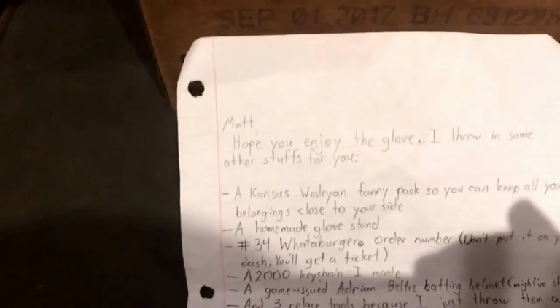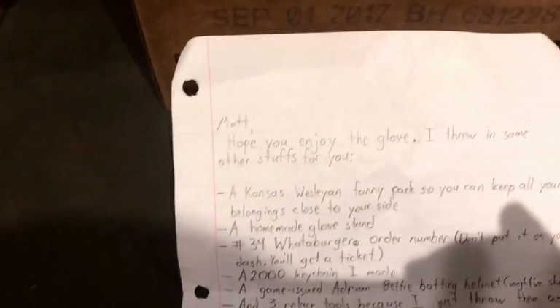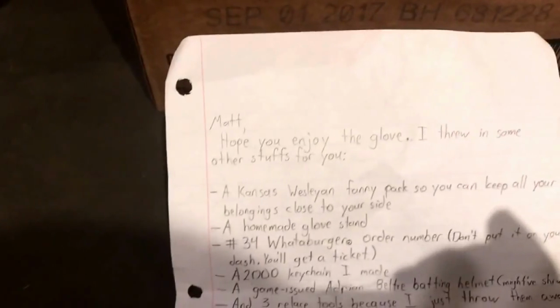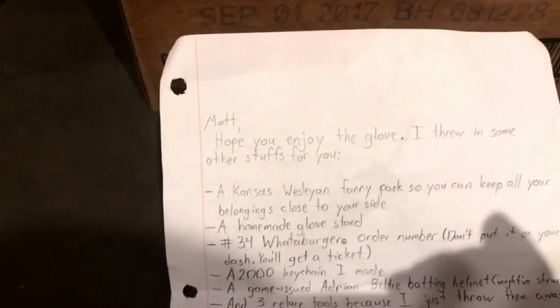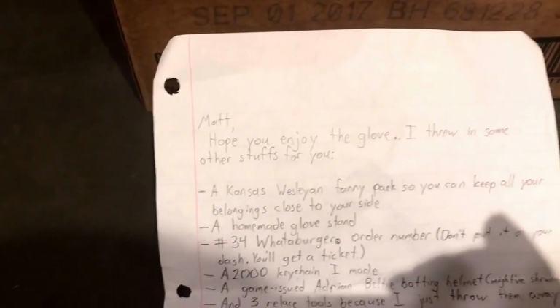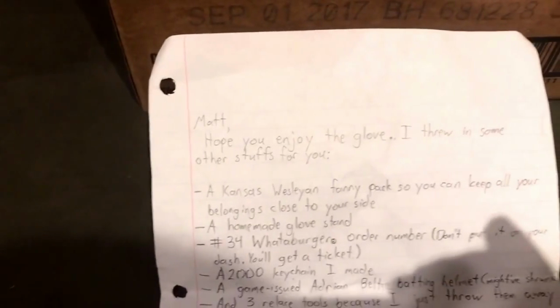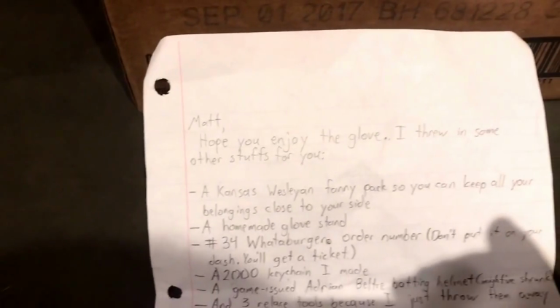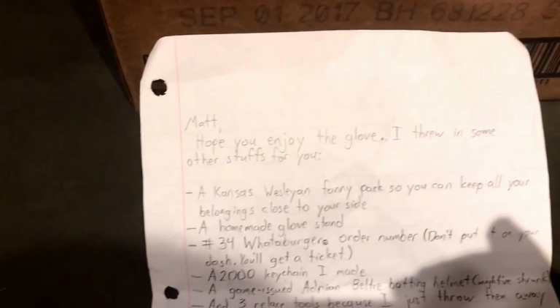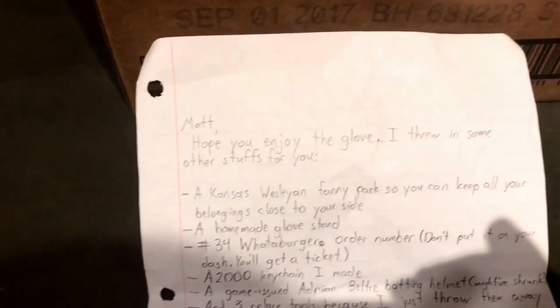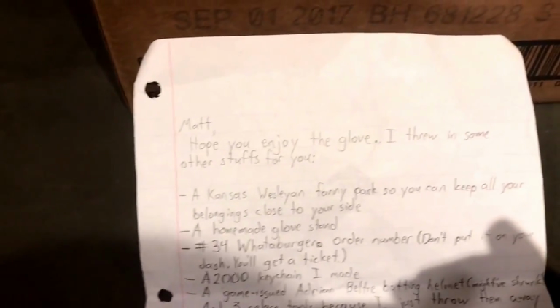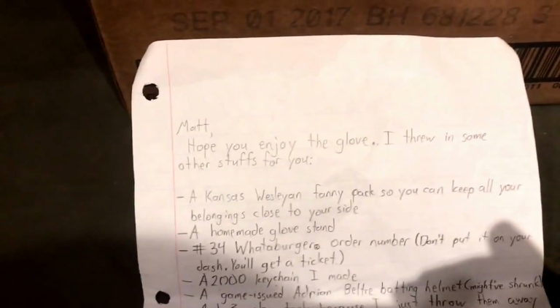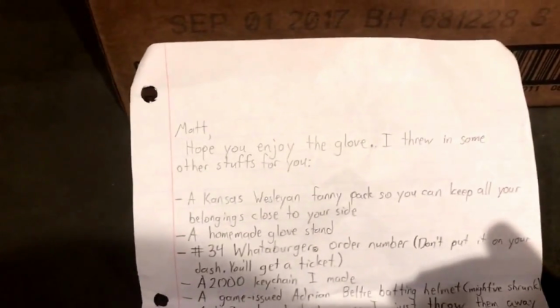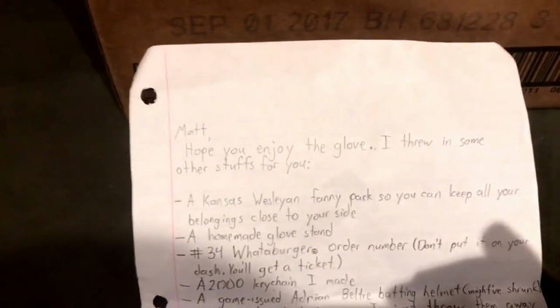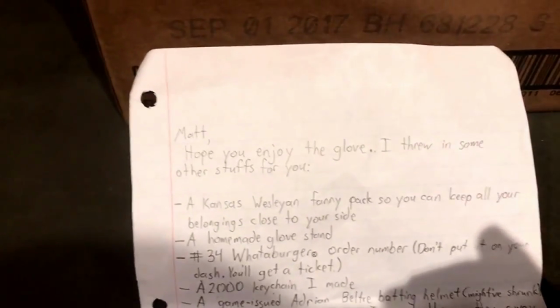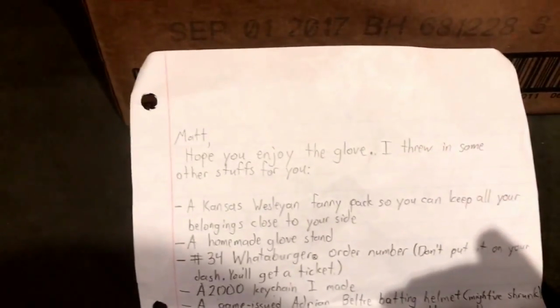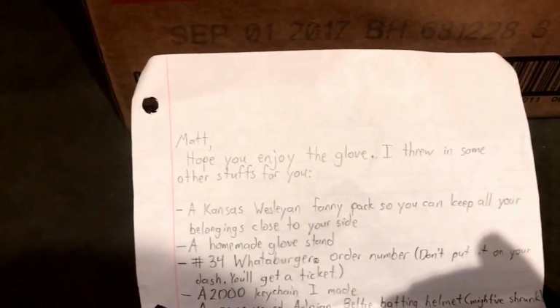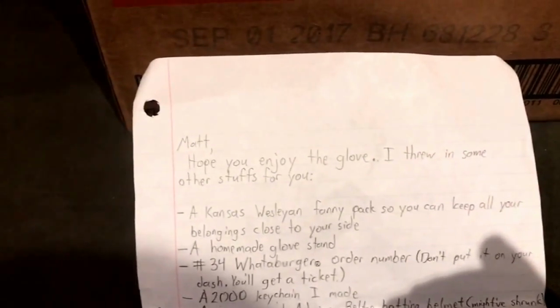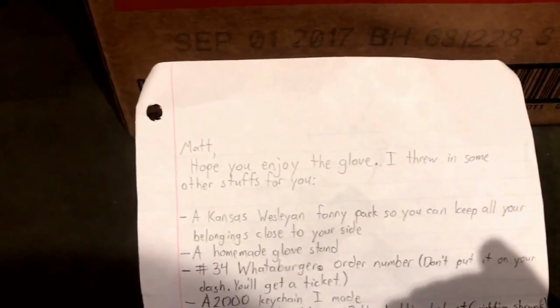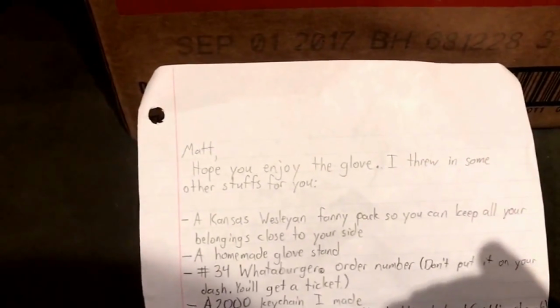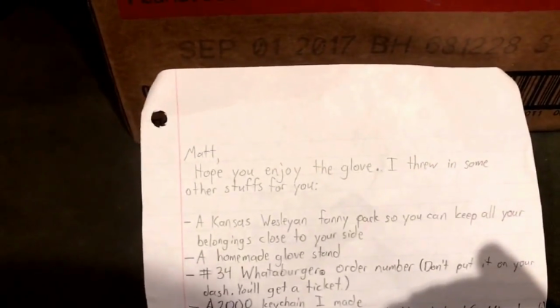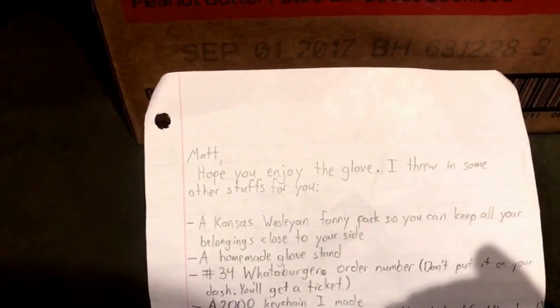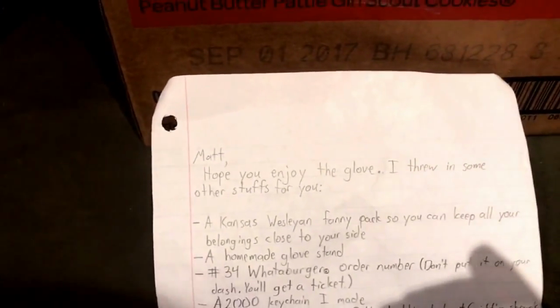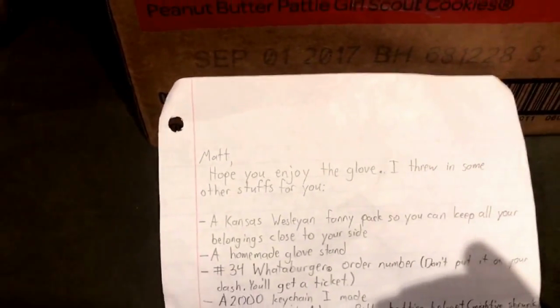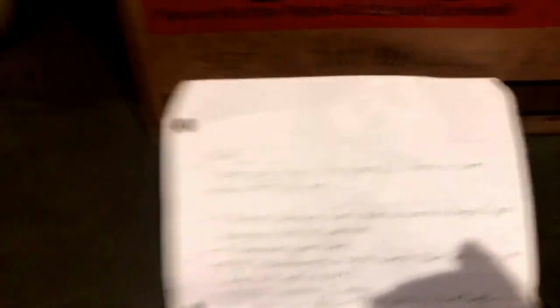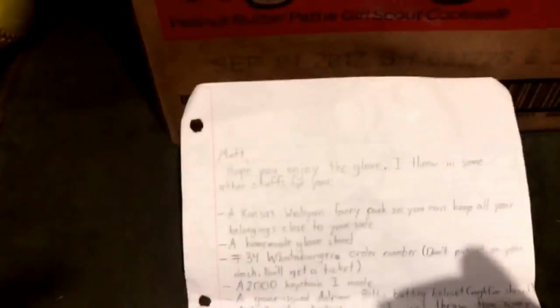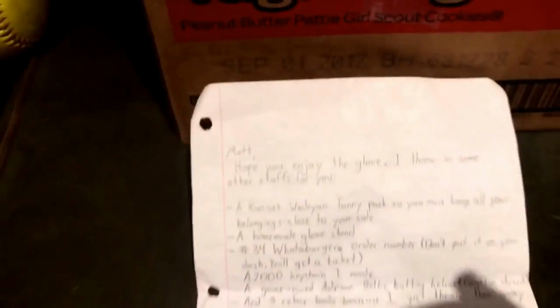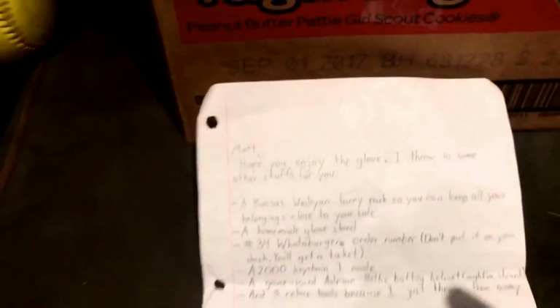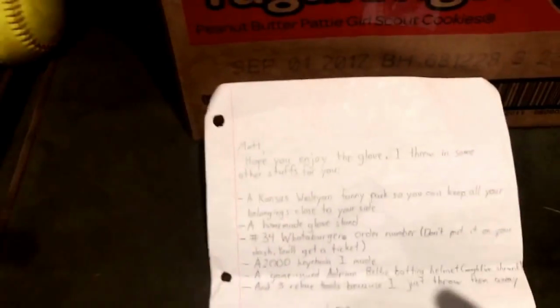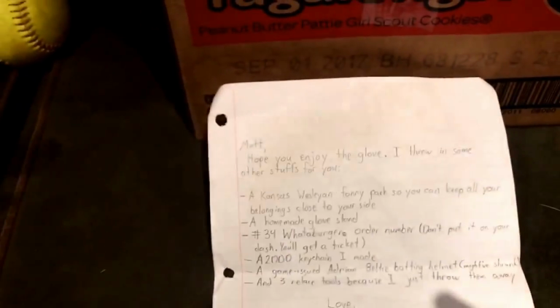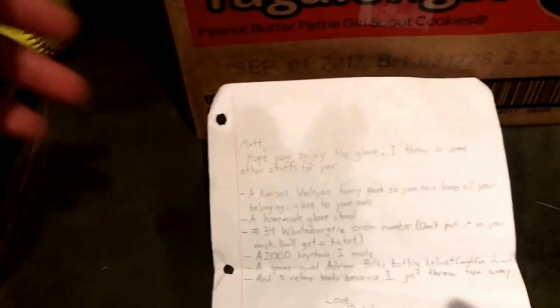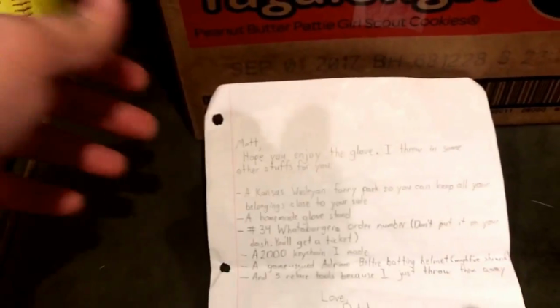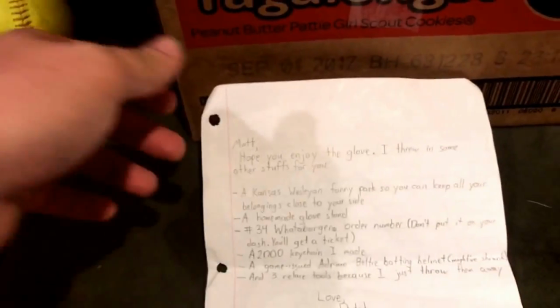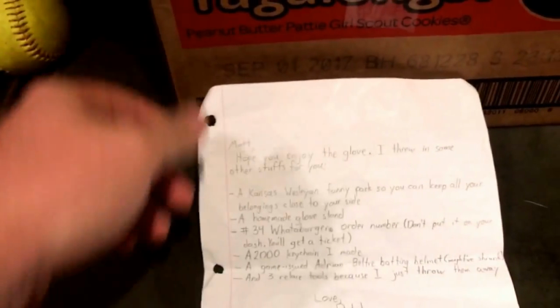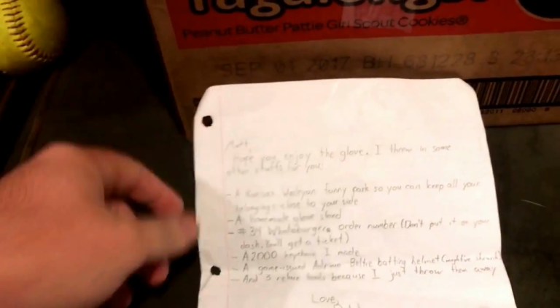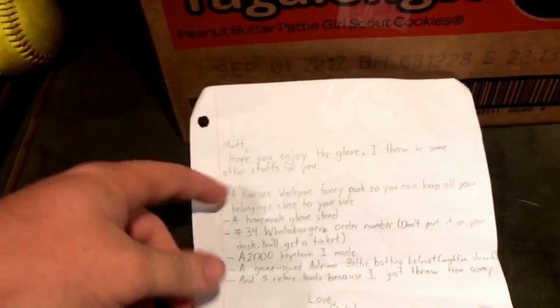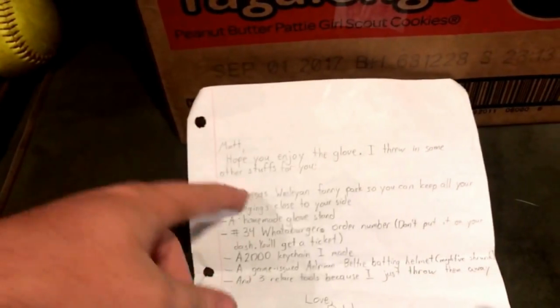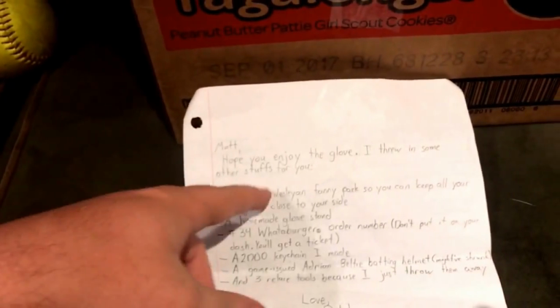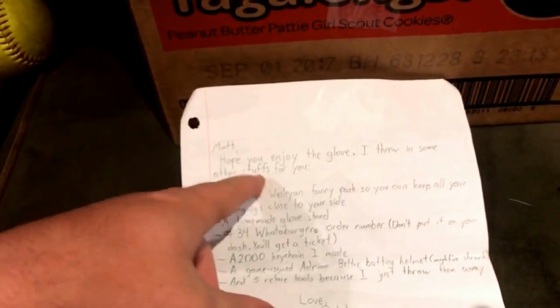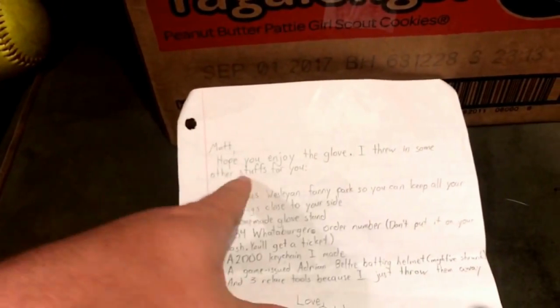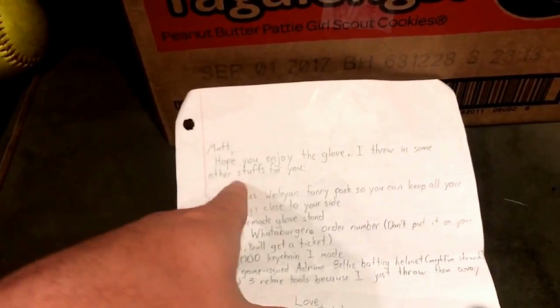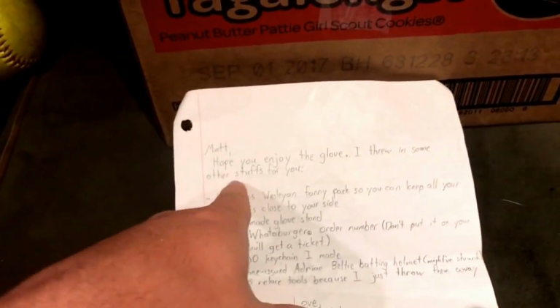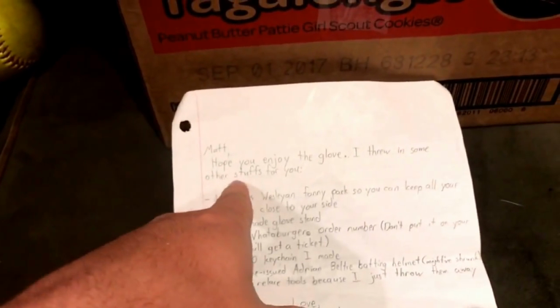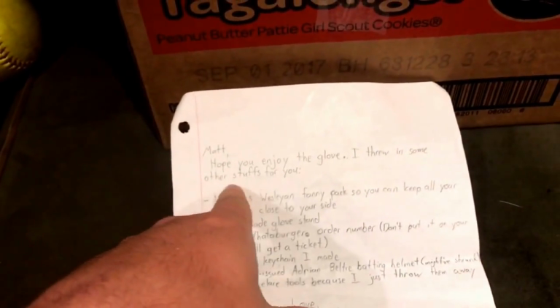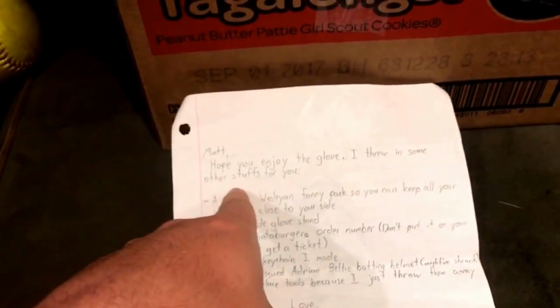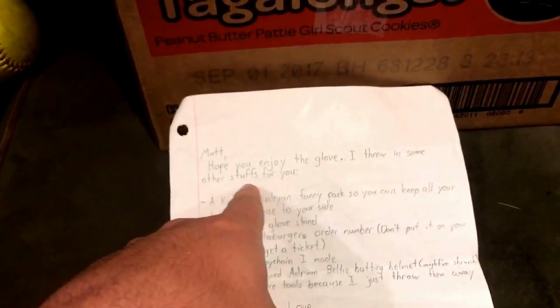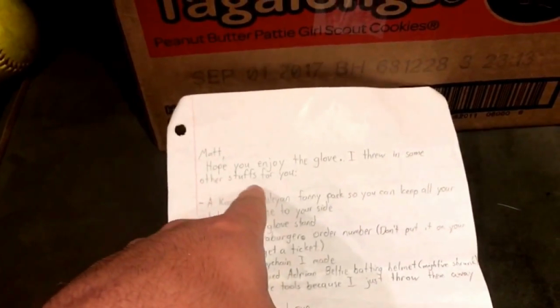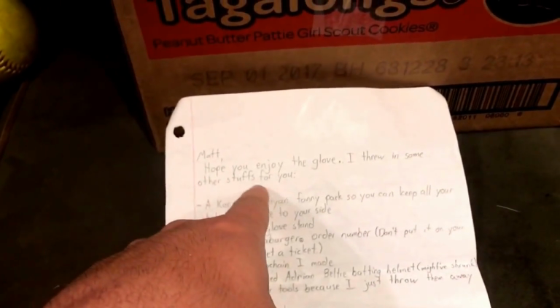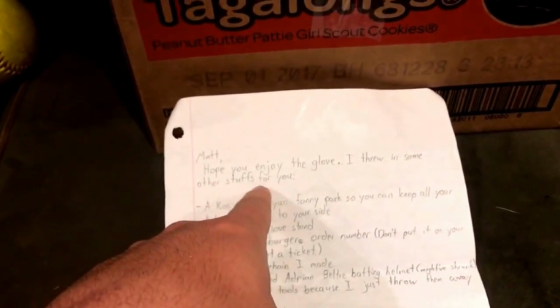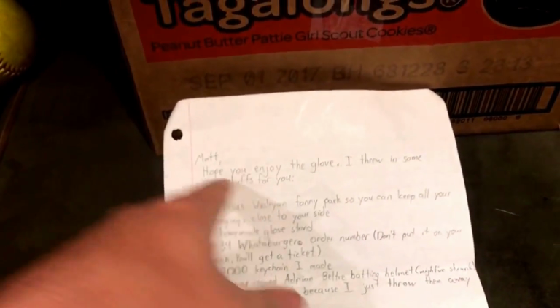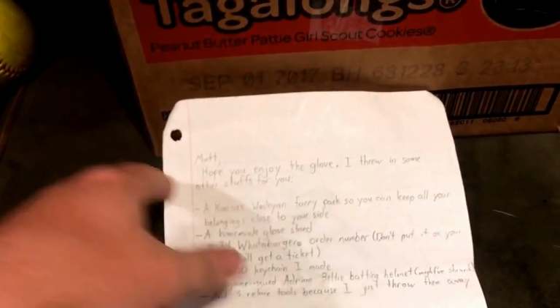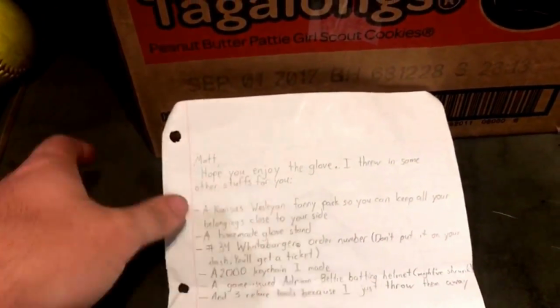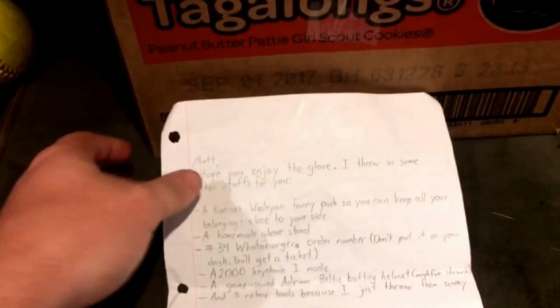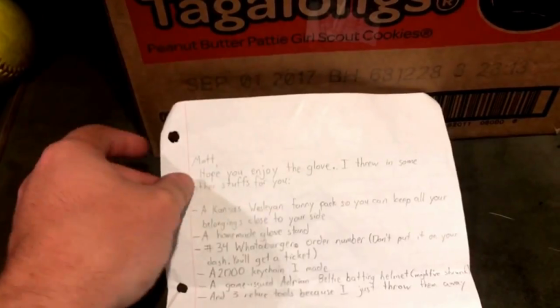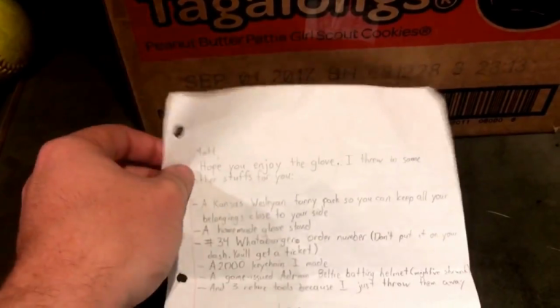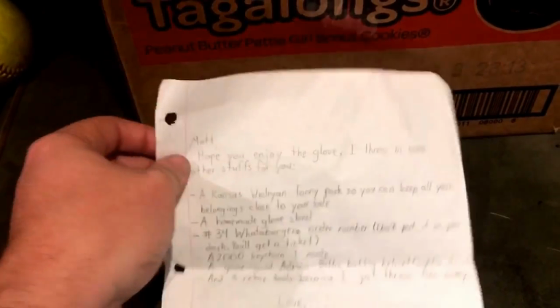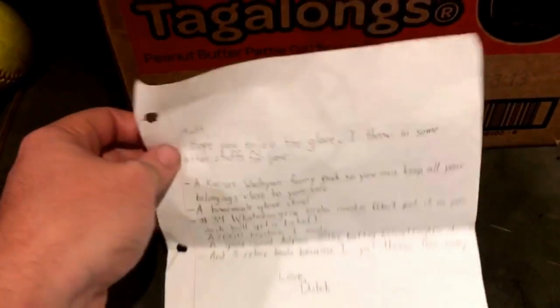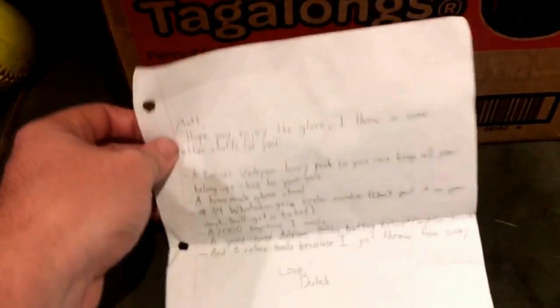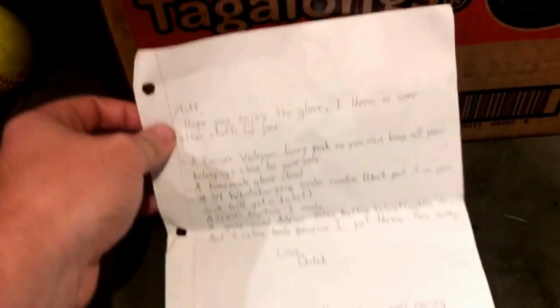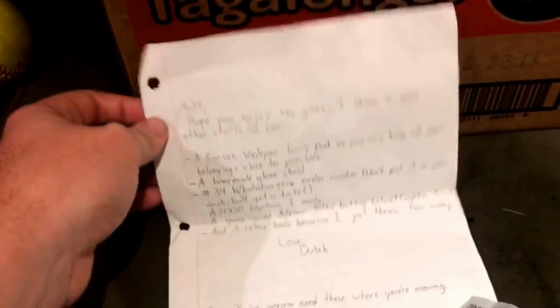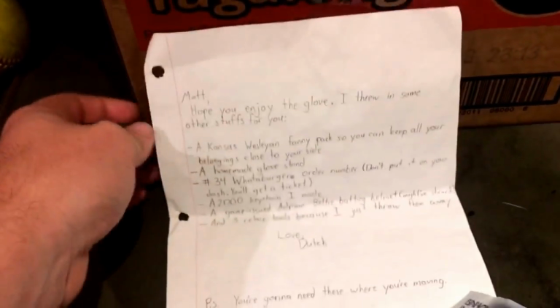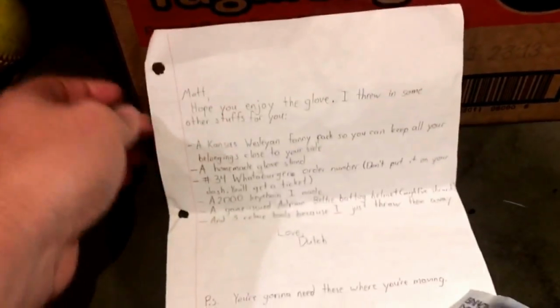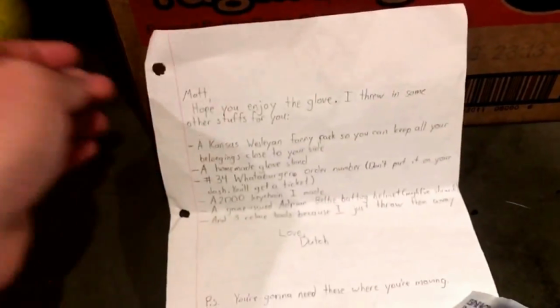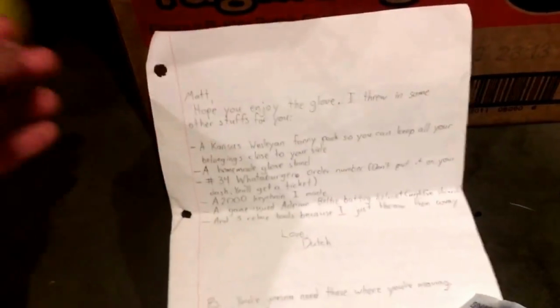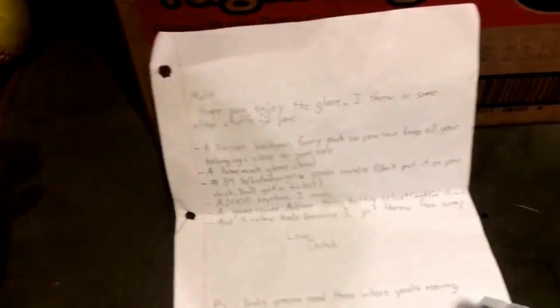Matt, hope you enjoy the glove. I threw in some other stuff for you. So here is 'other stuffs for you.' College education at its best, people.